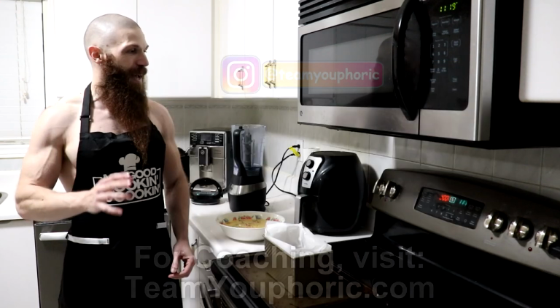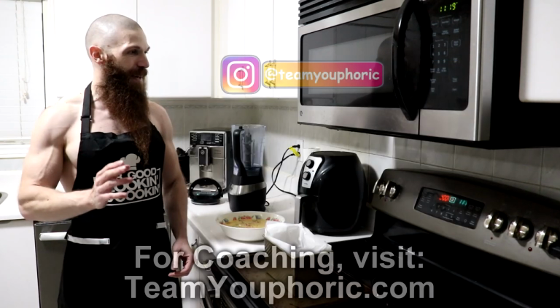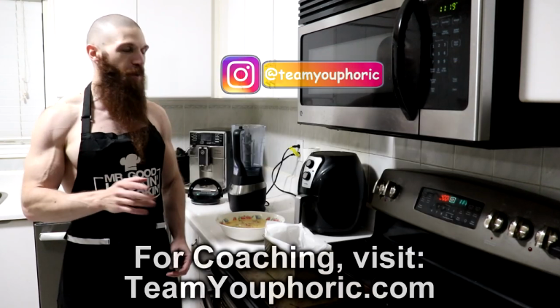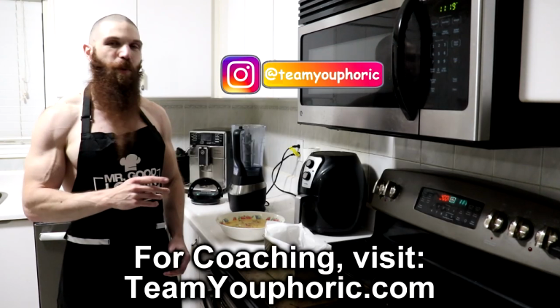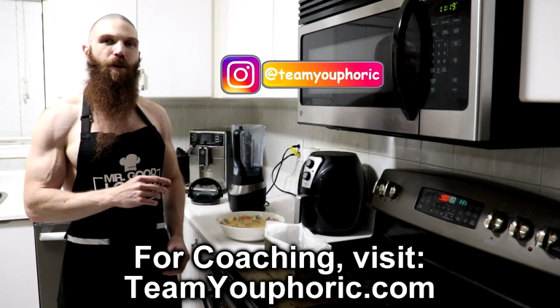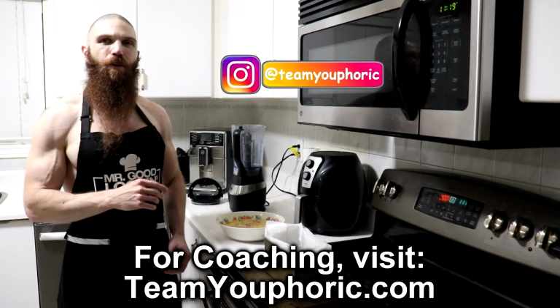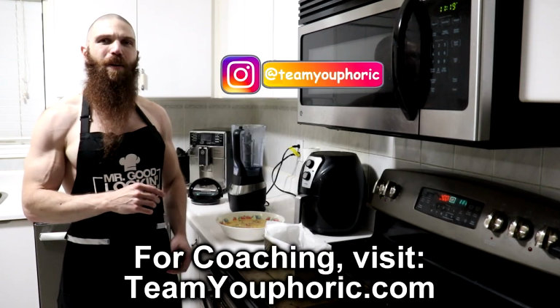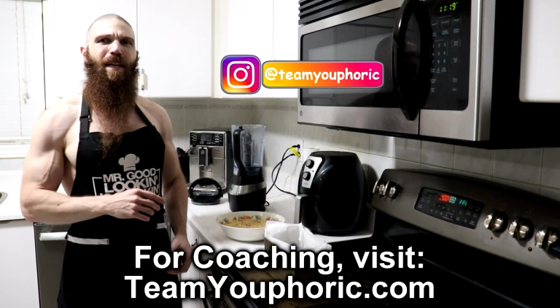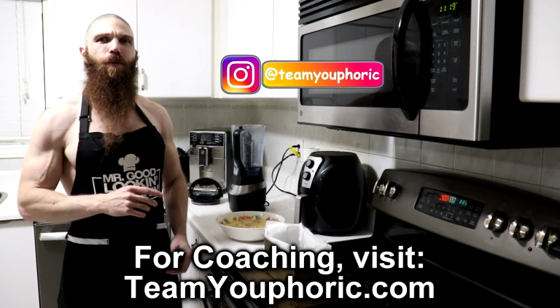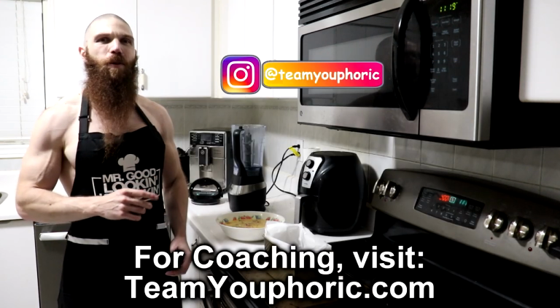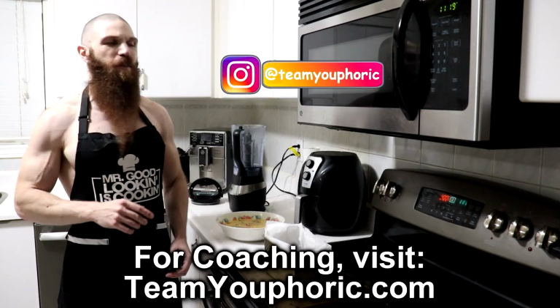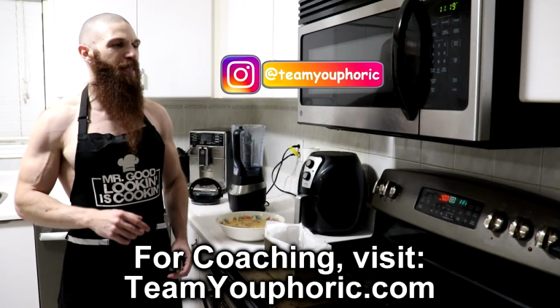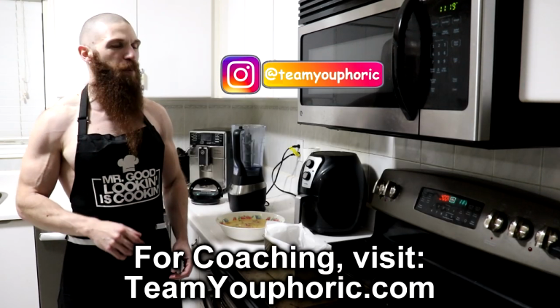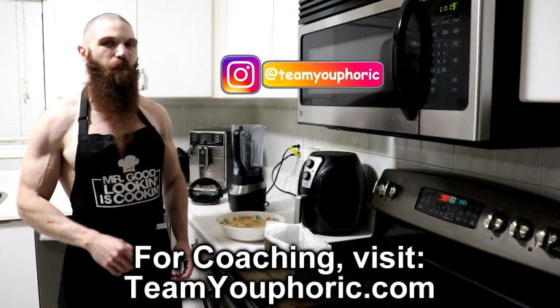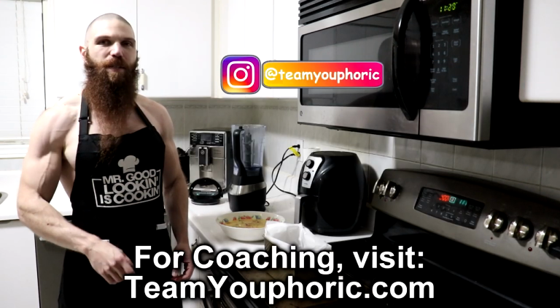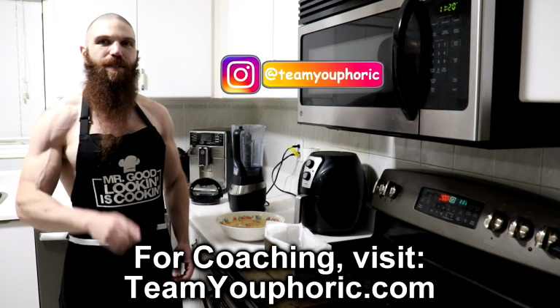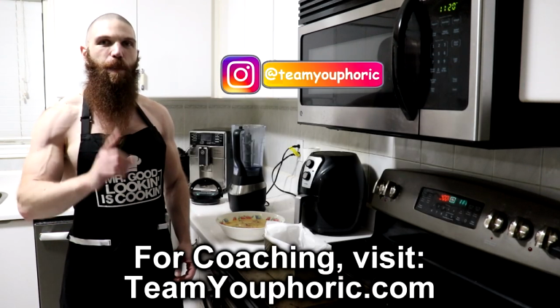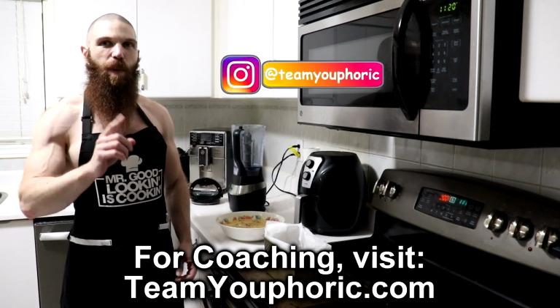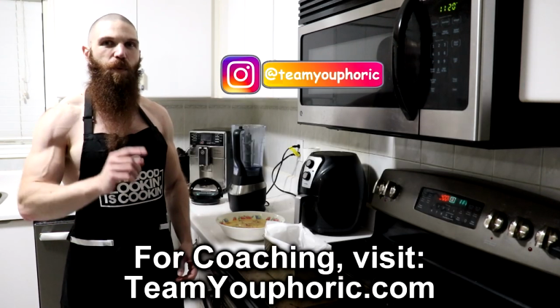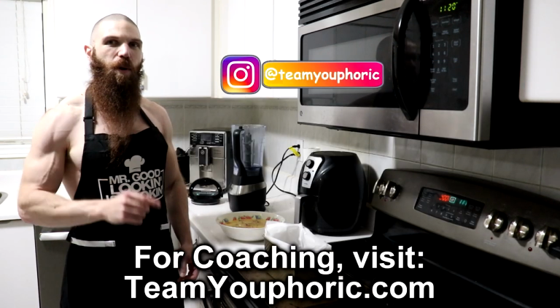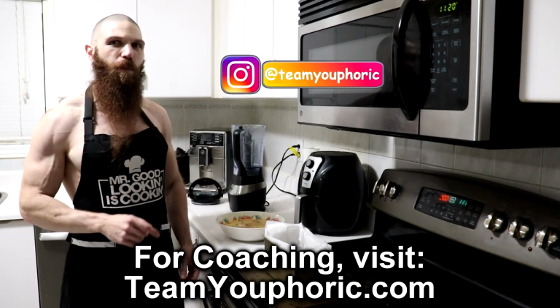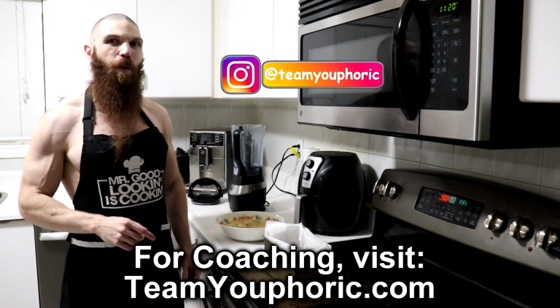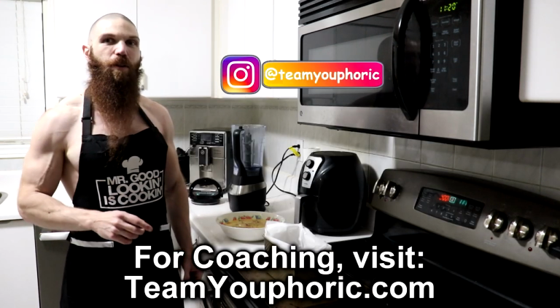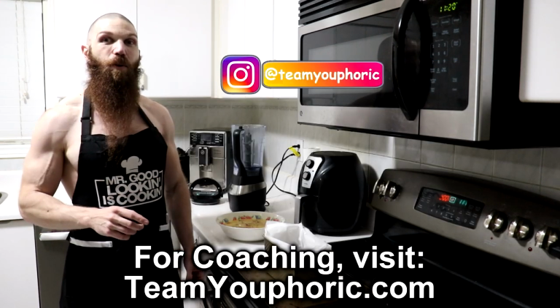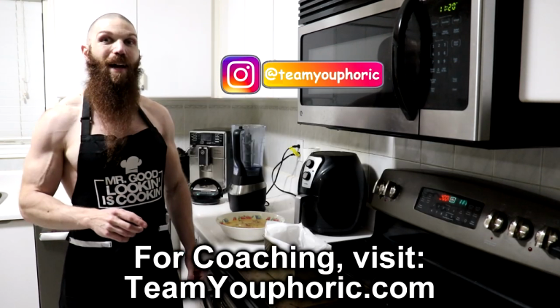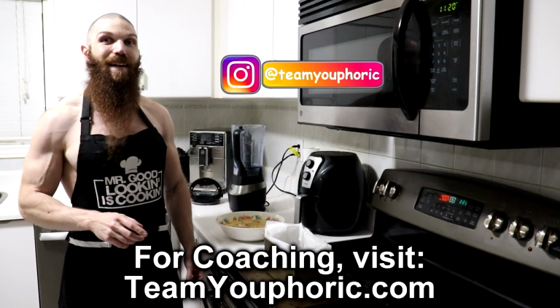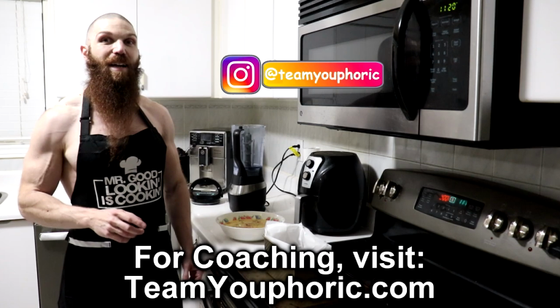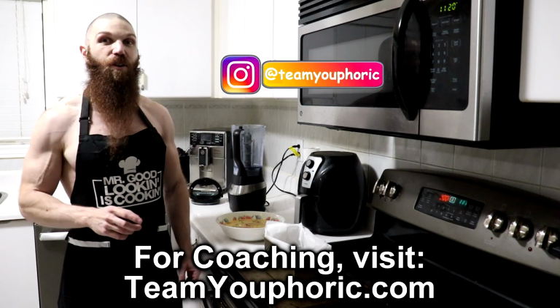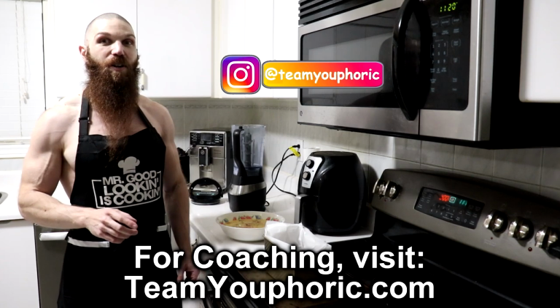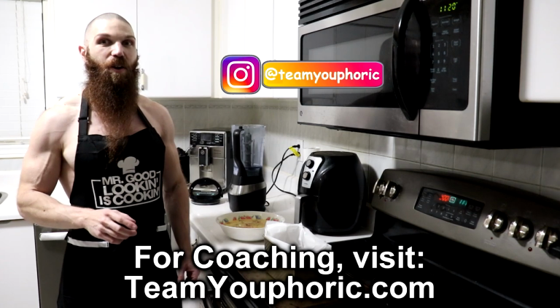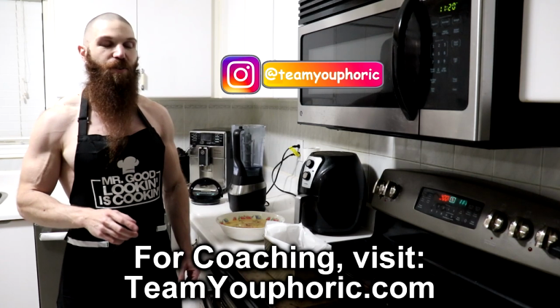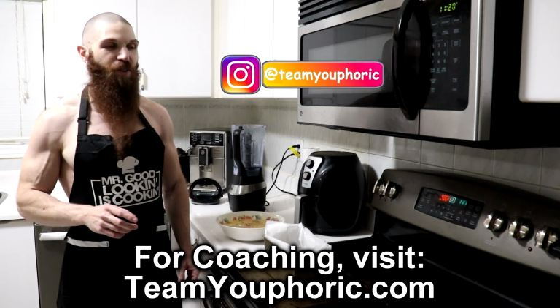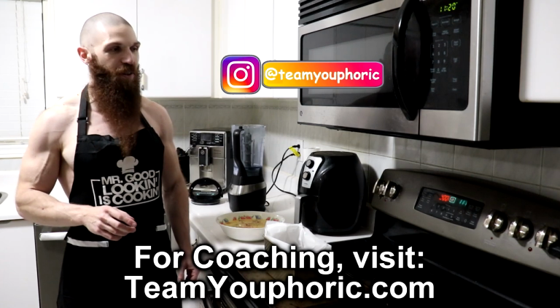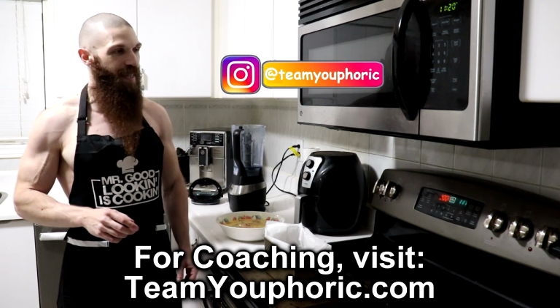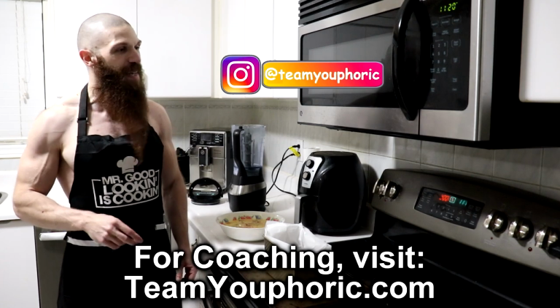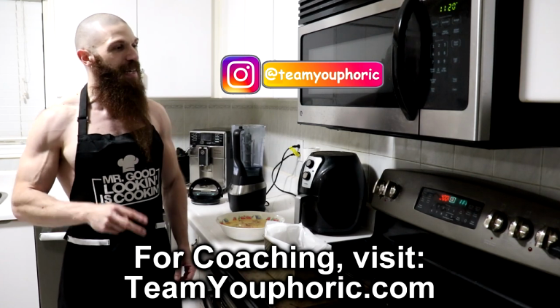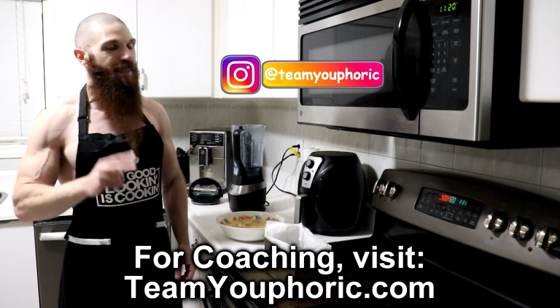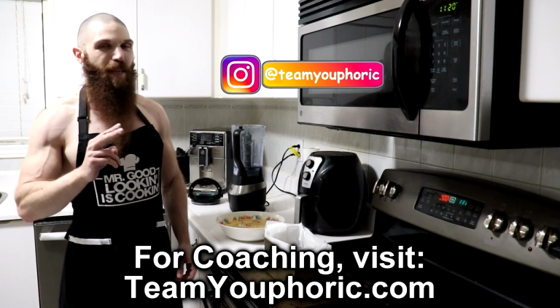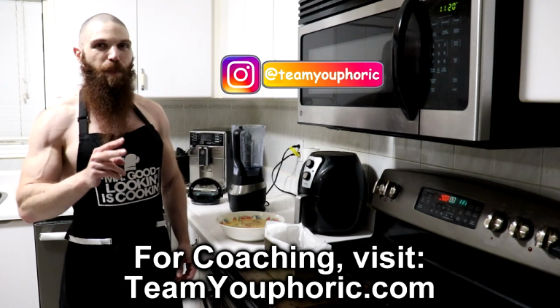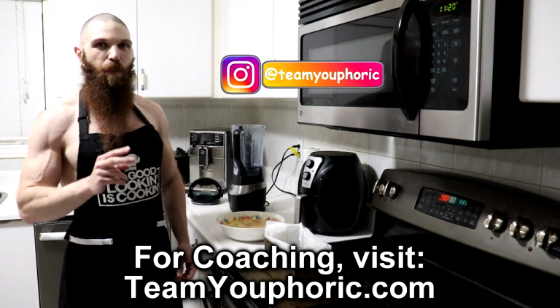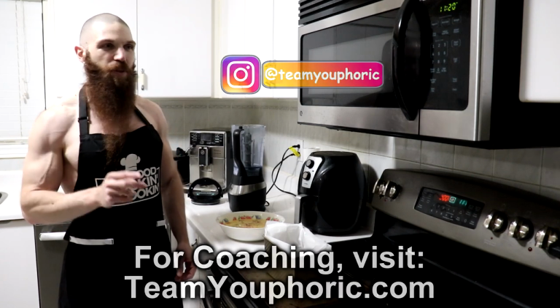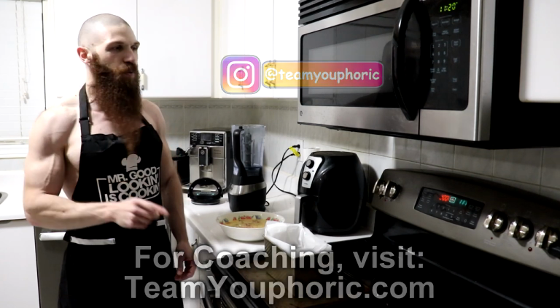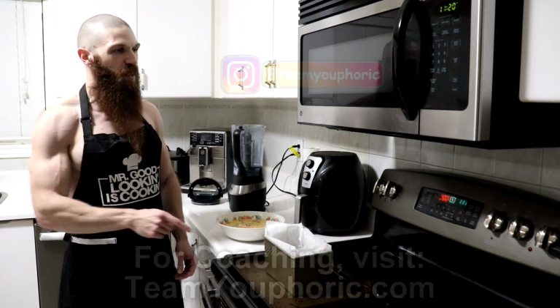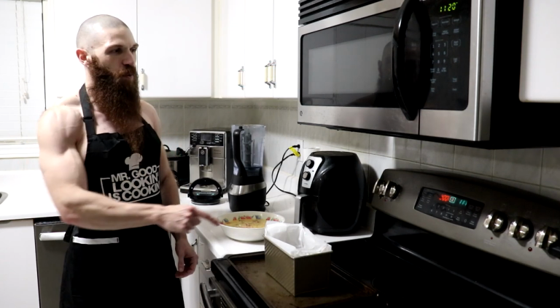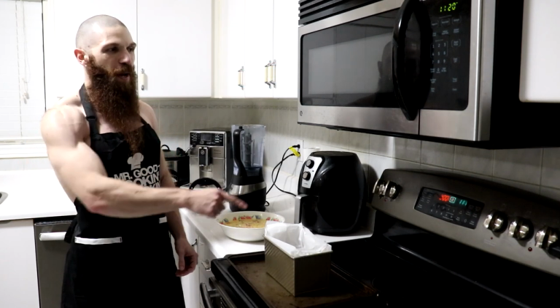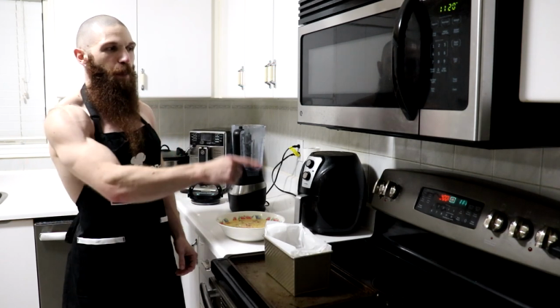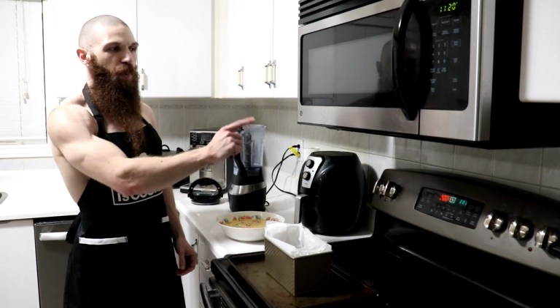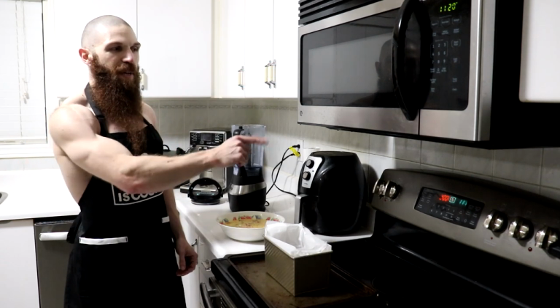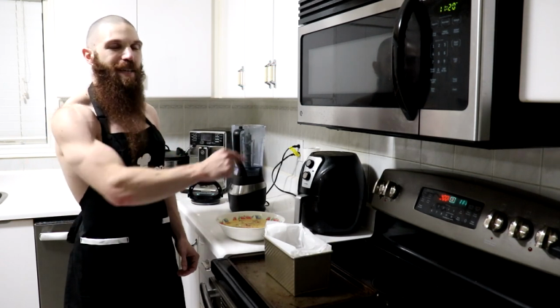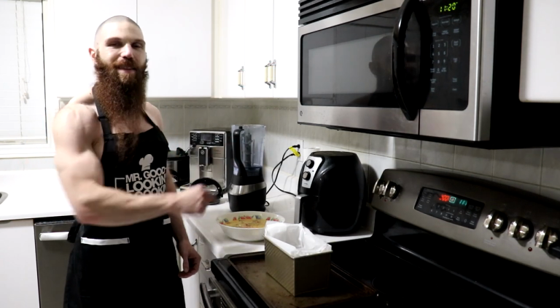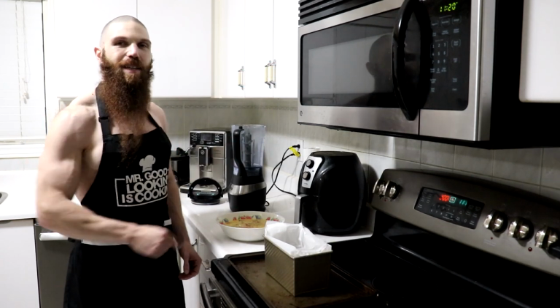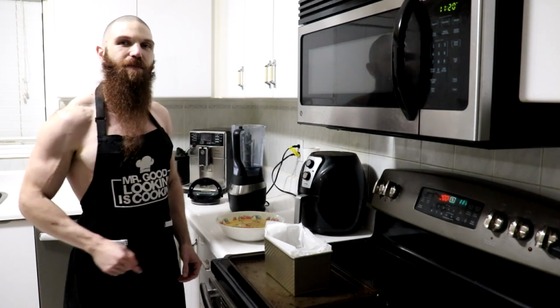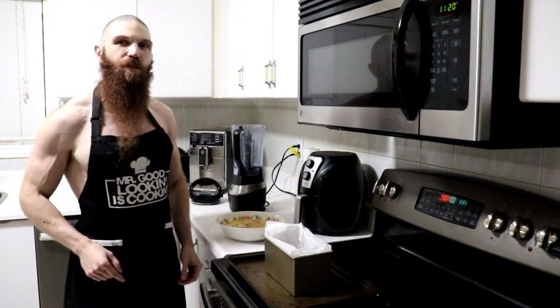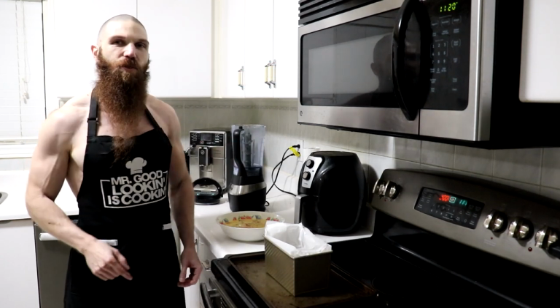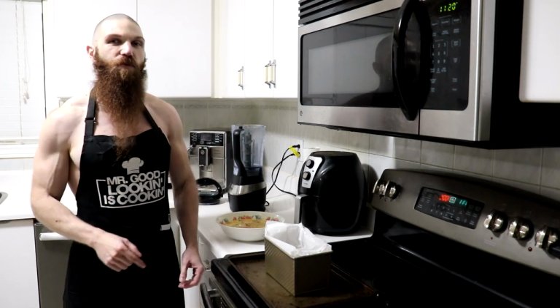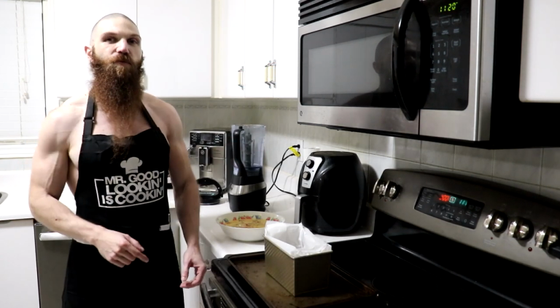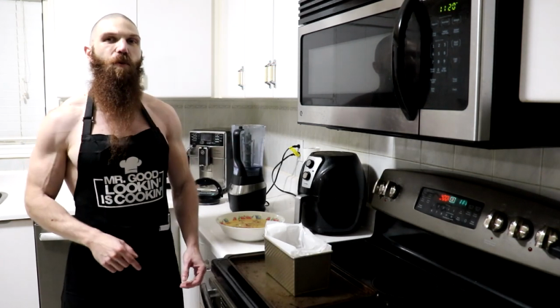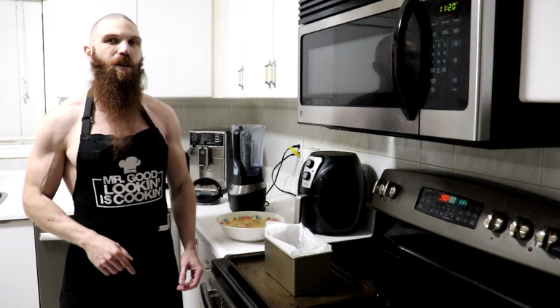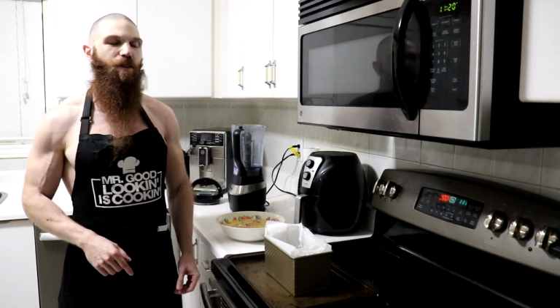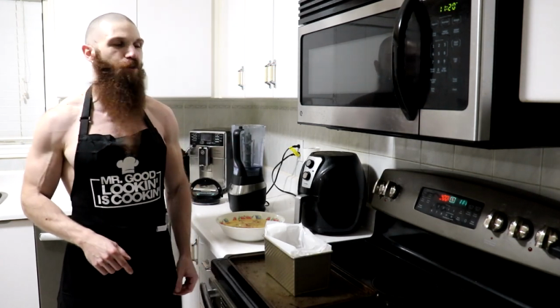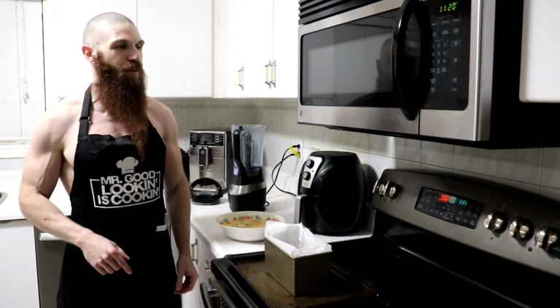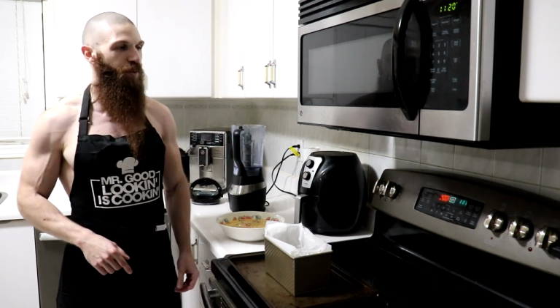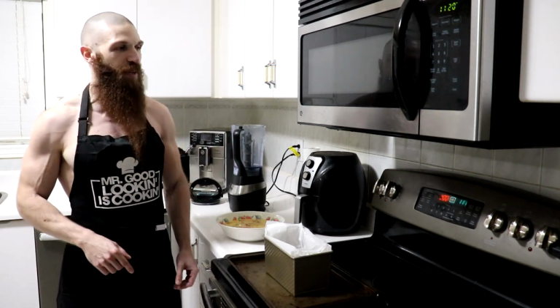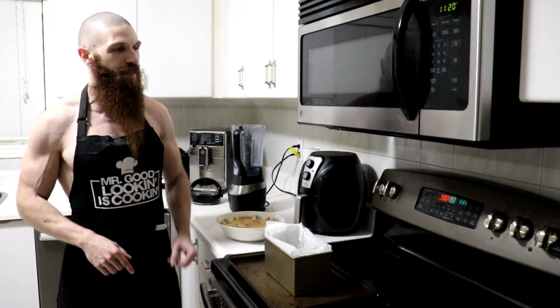And now that we know what we need, what are the steps? Step number one, we want to go ahead and cook our turkey. Step number two, let's go ahead and preheat the oven to 400 degrees.